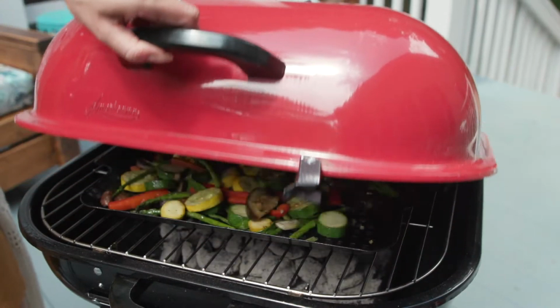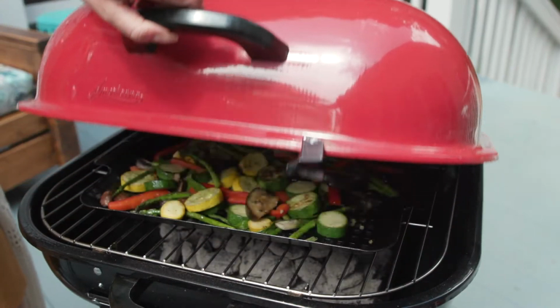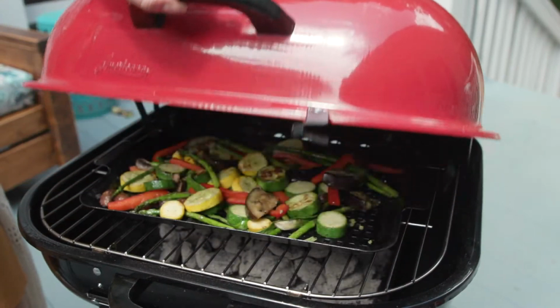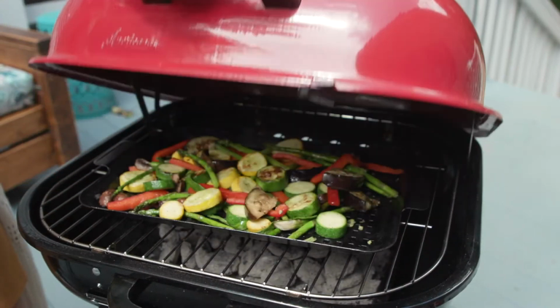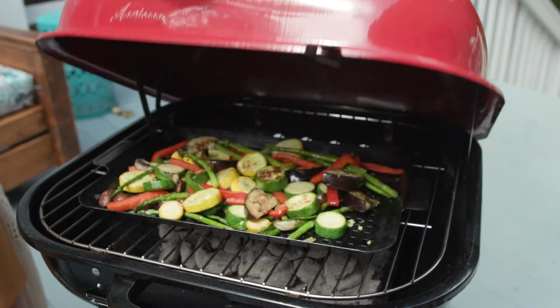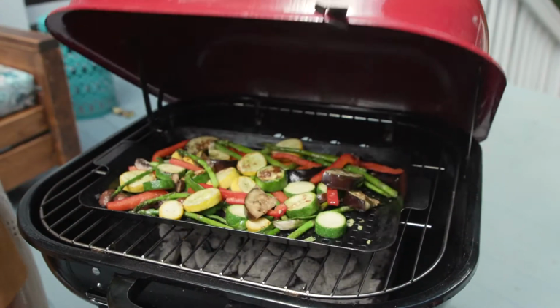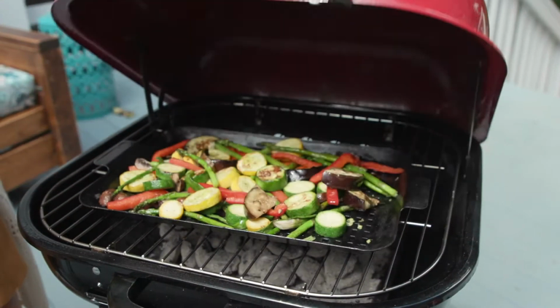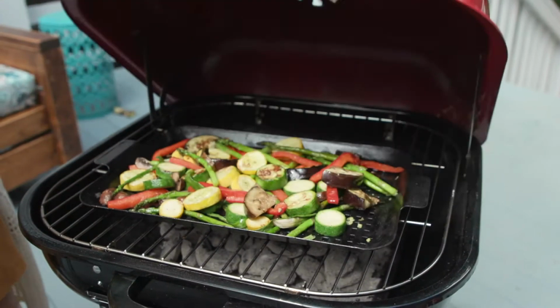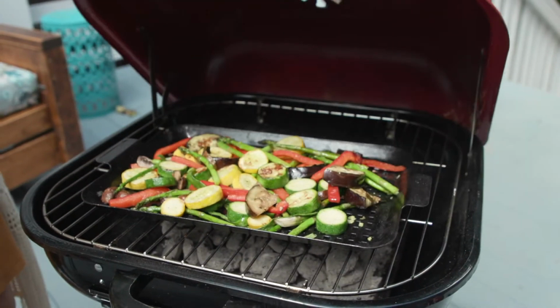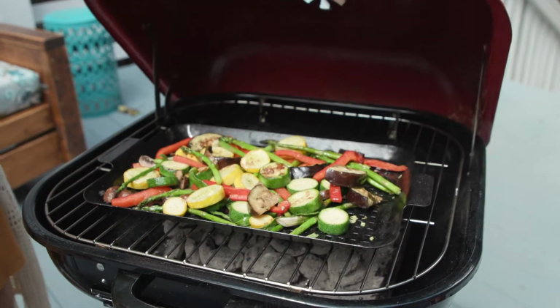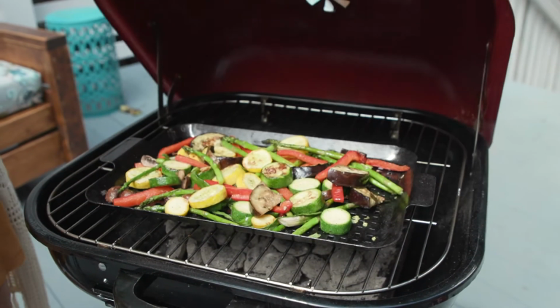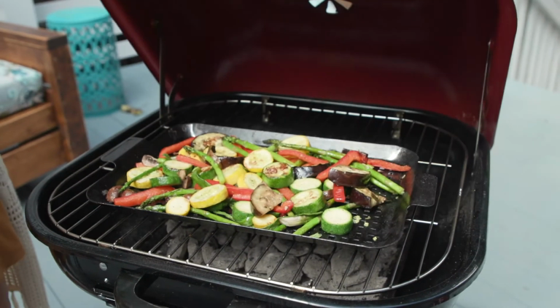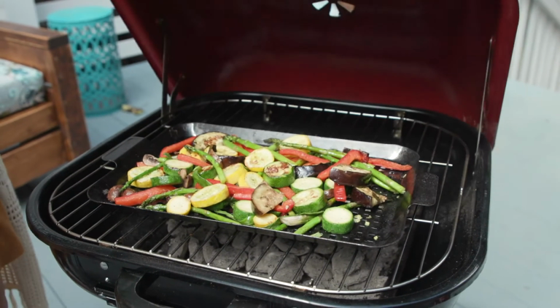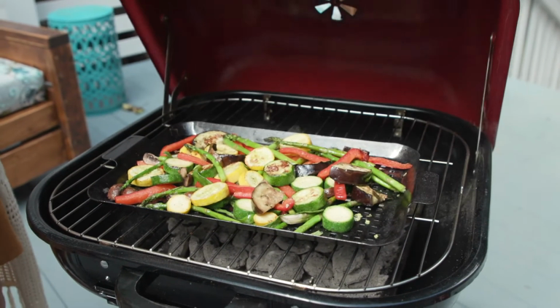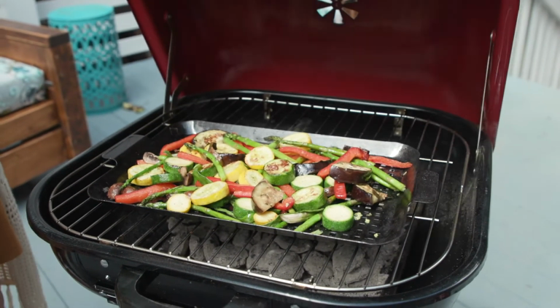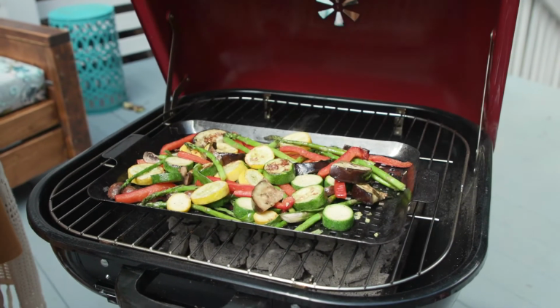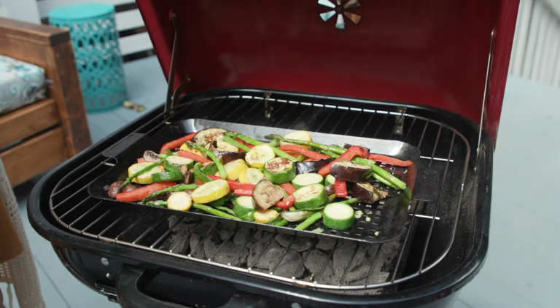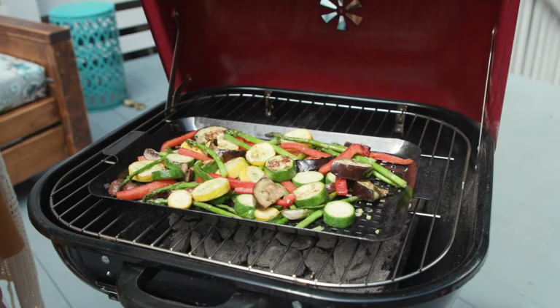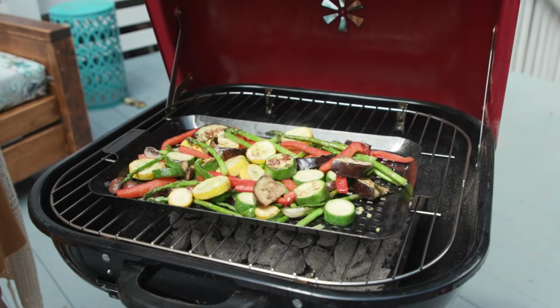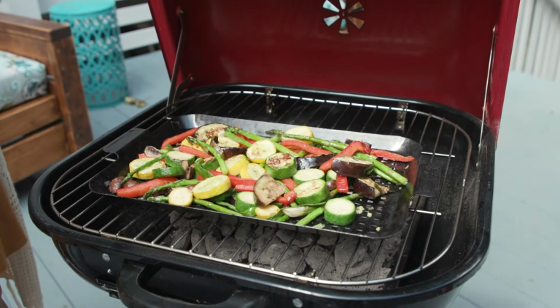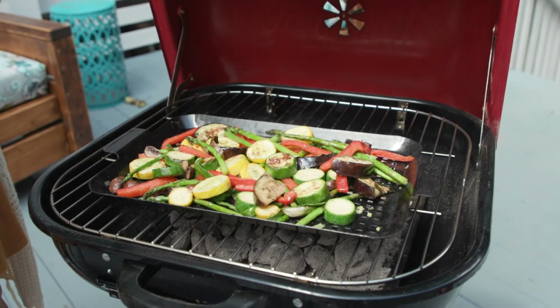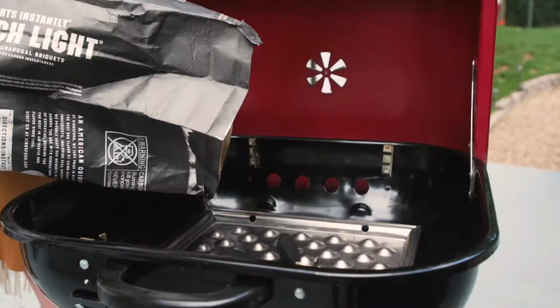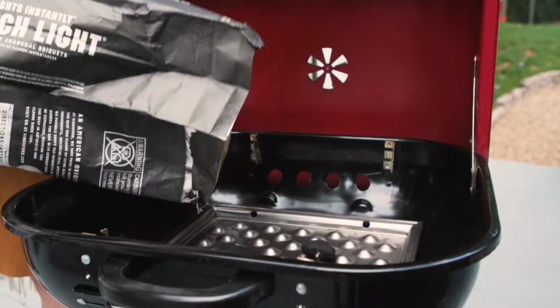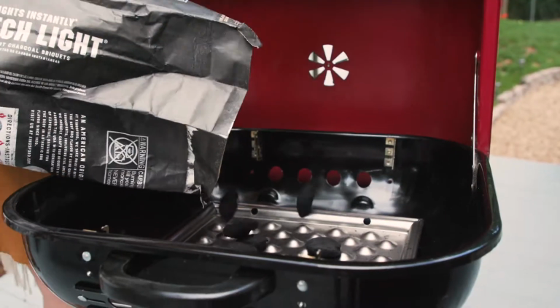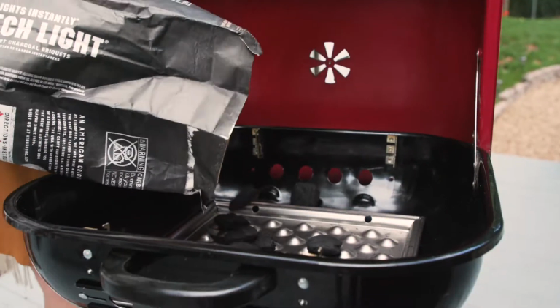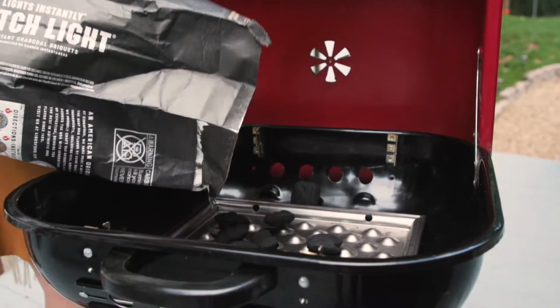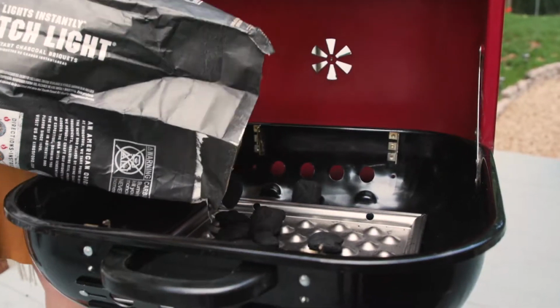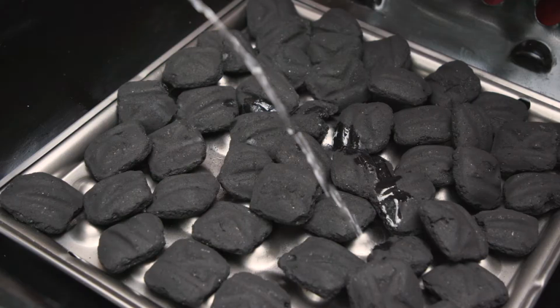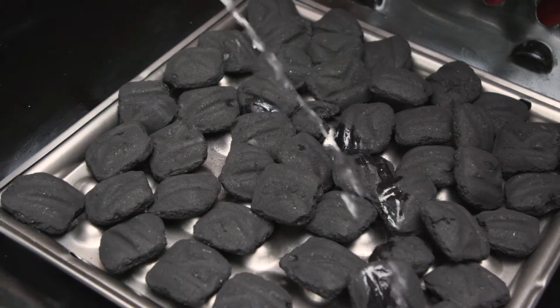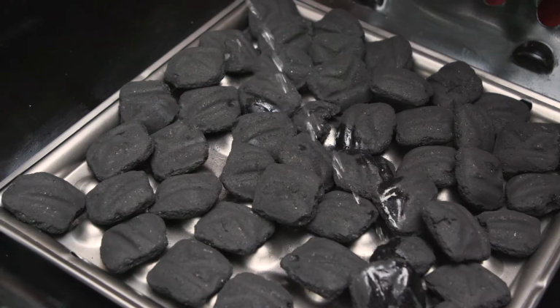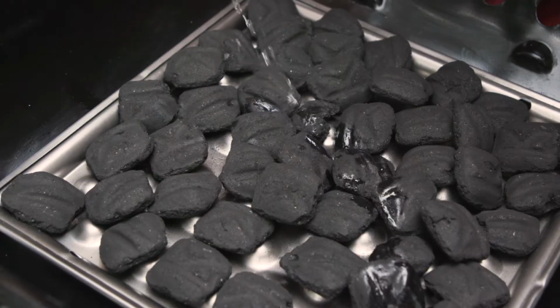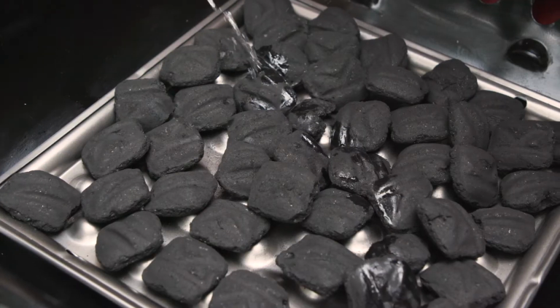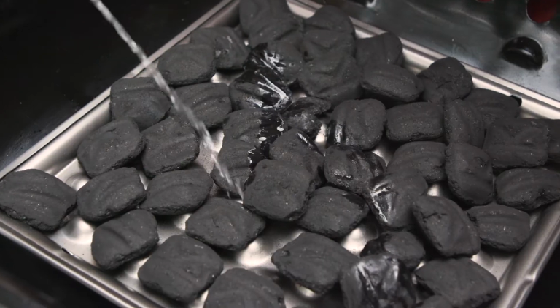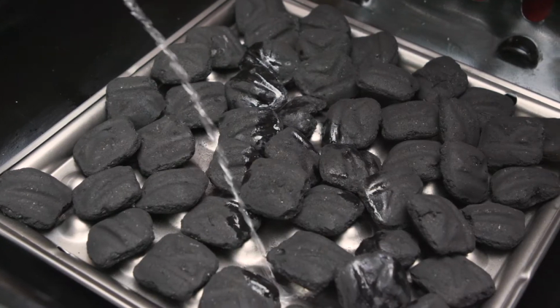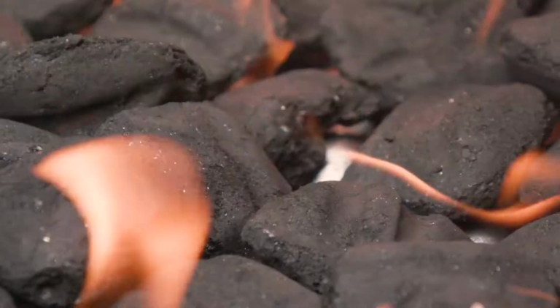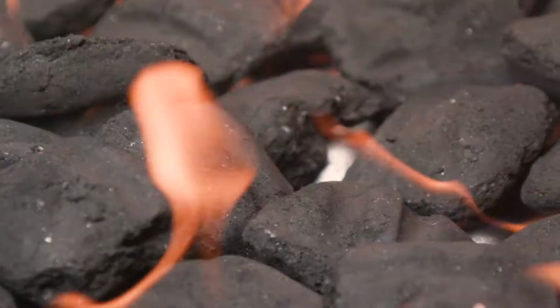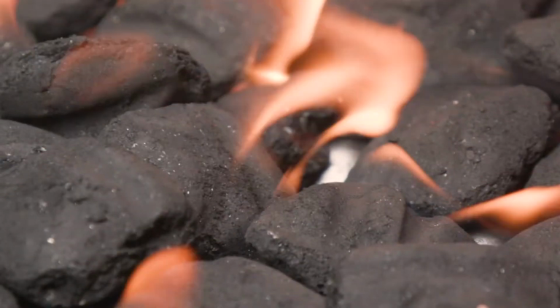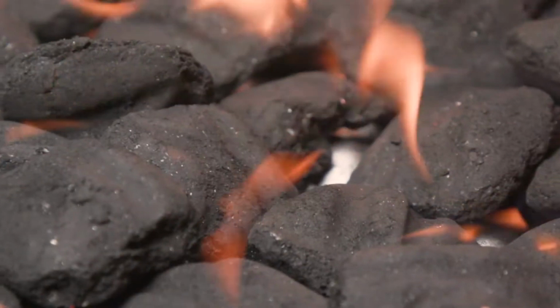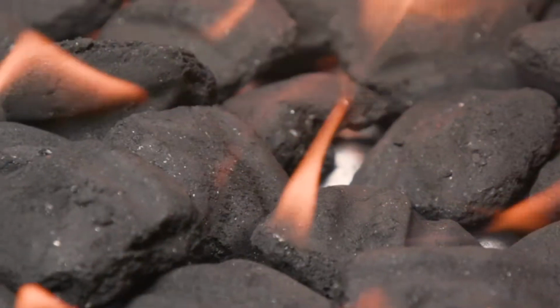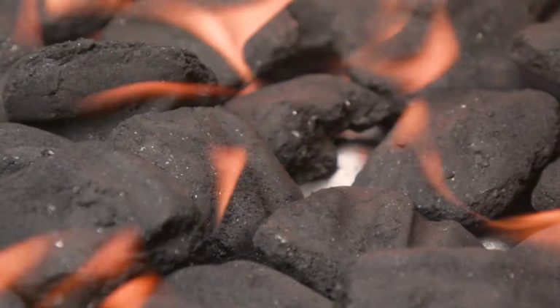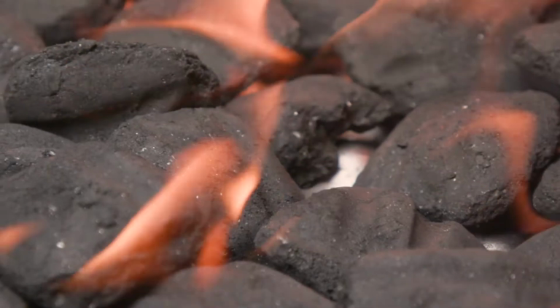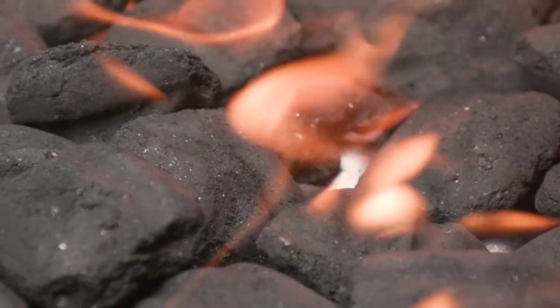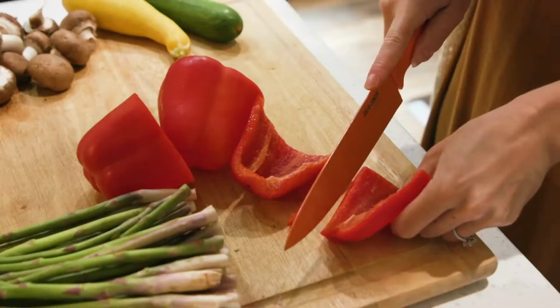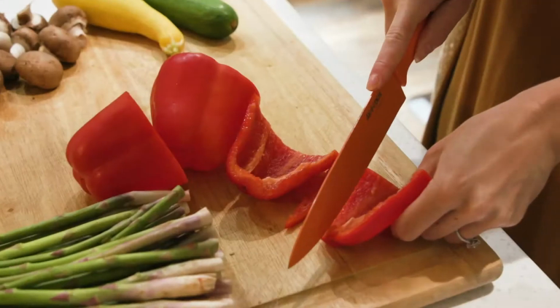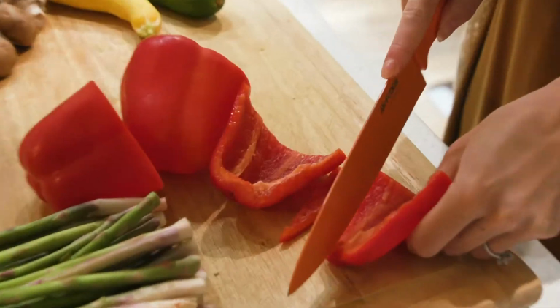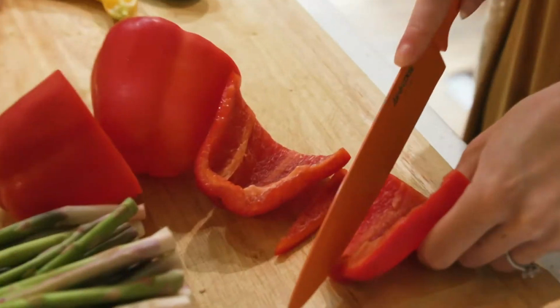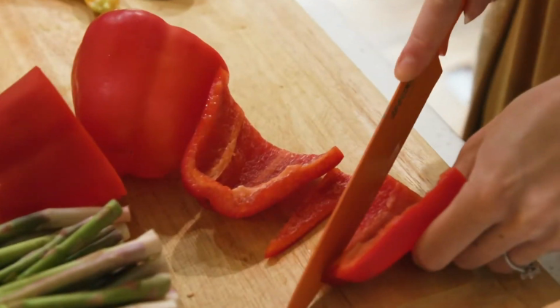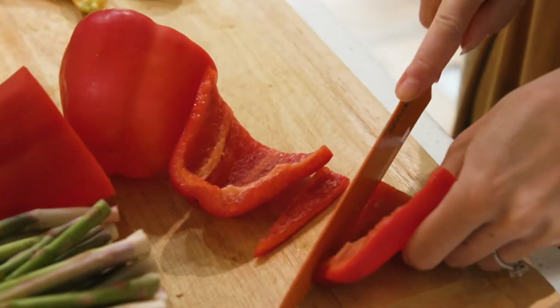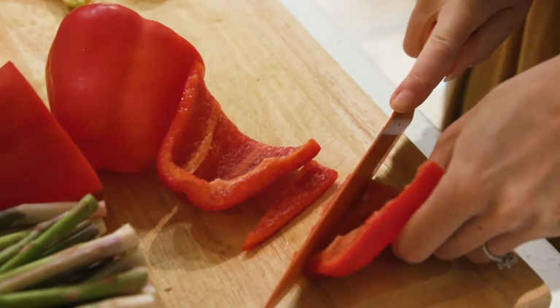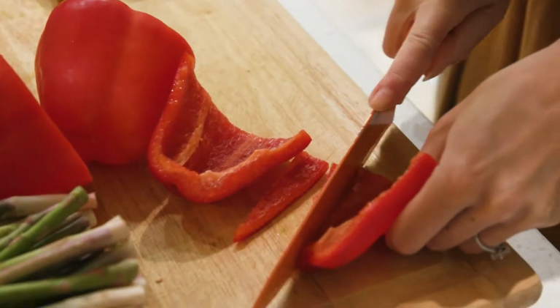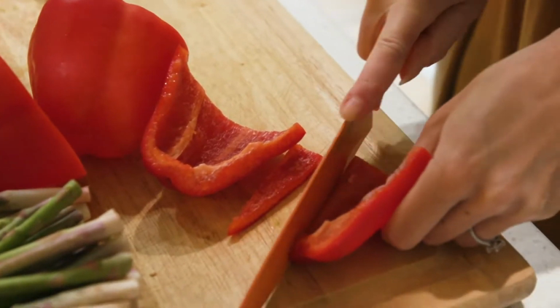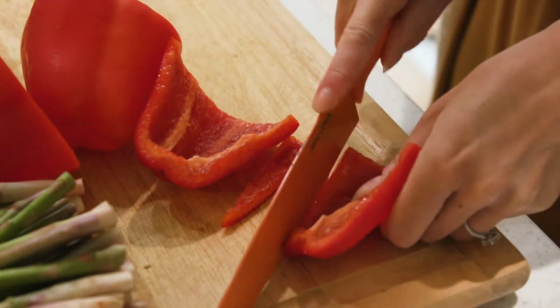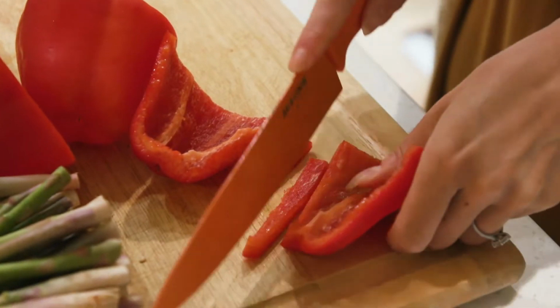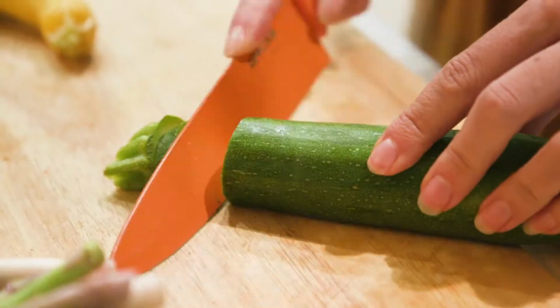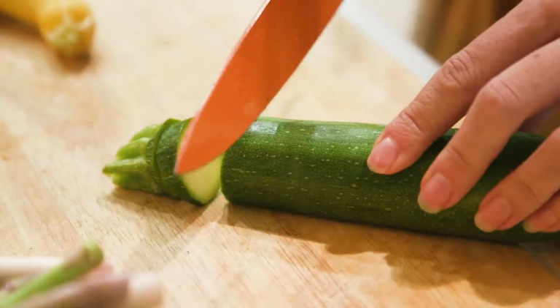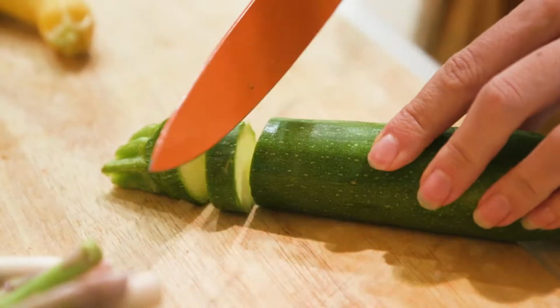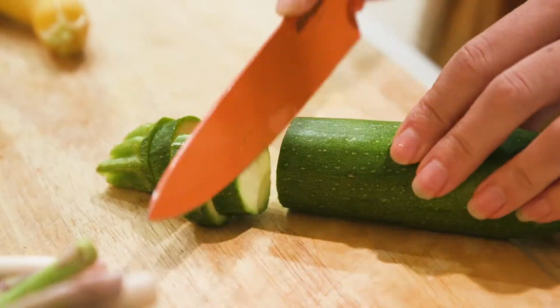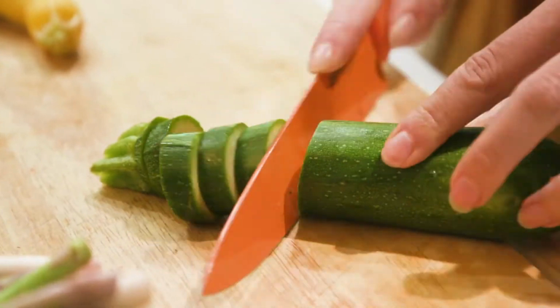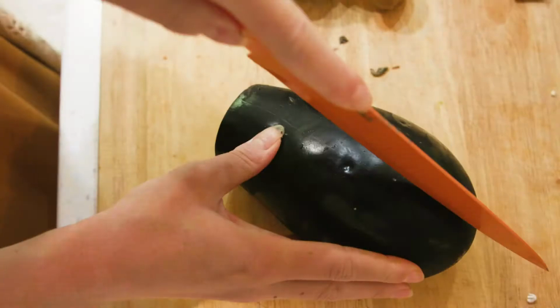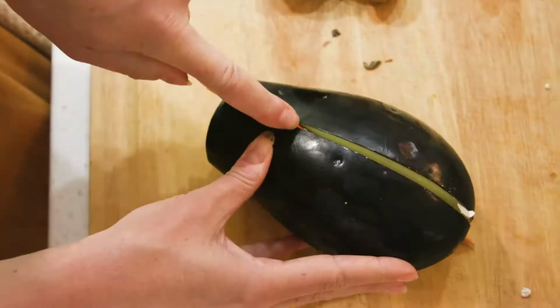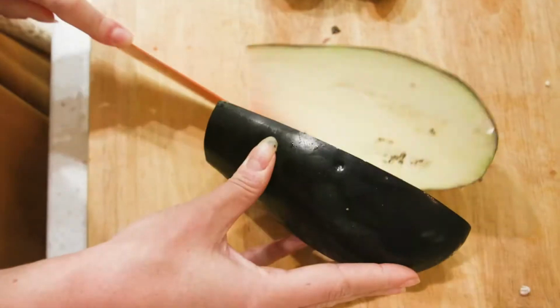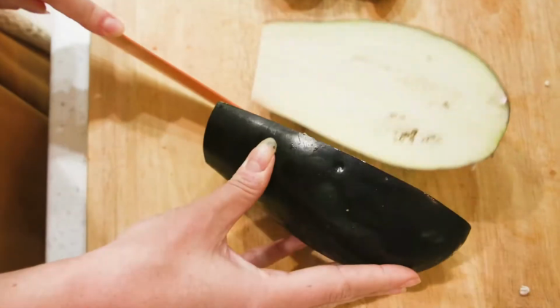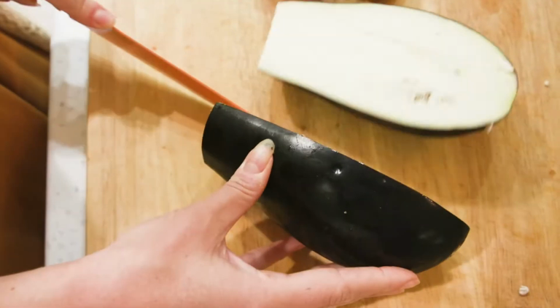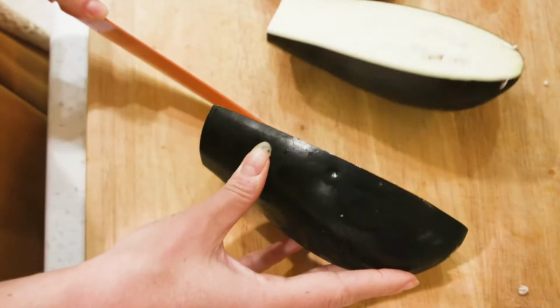Classic is better. Fire up the fun with the Americana Walkabout and discover a healthier way of feeding those flames.